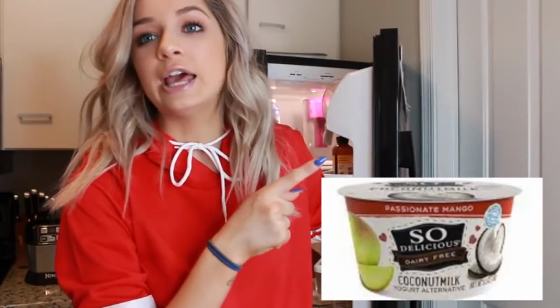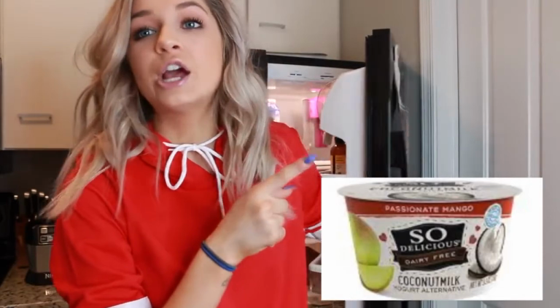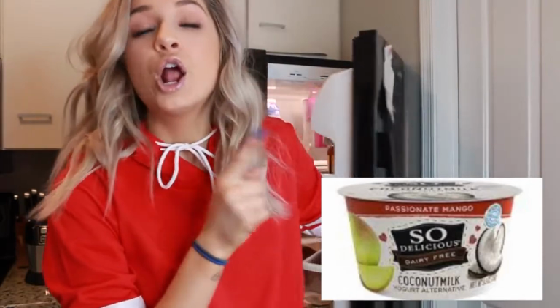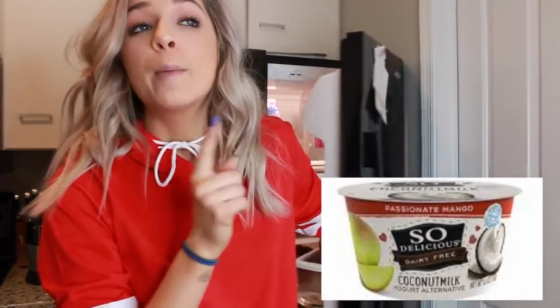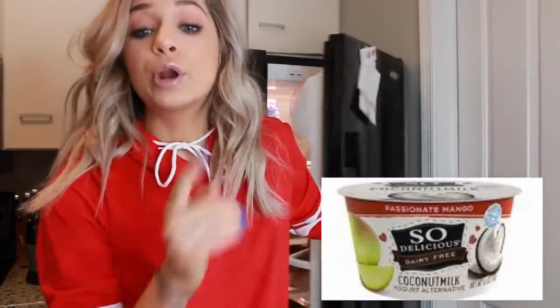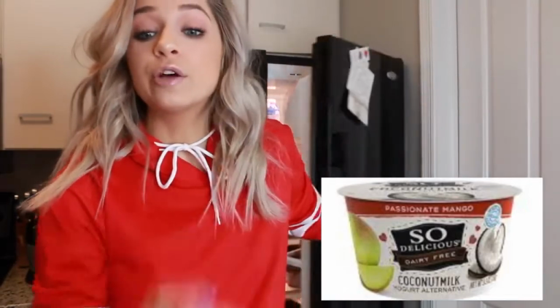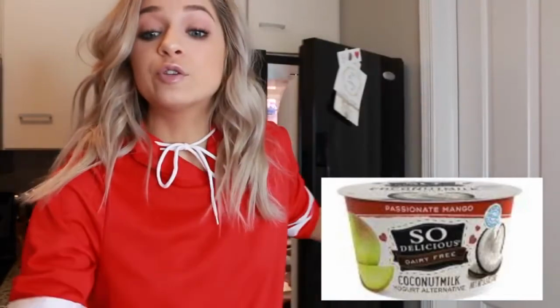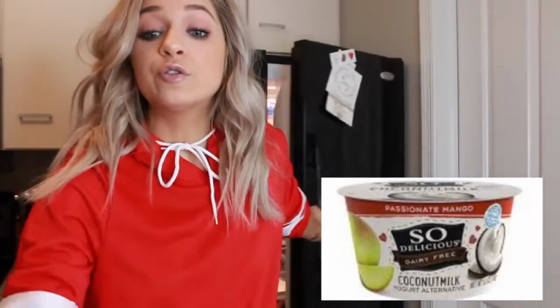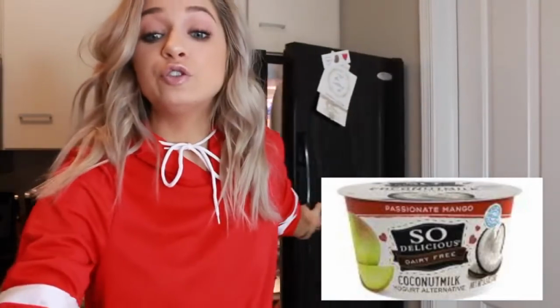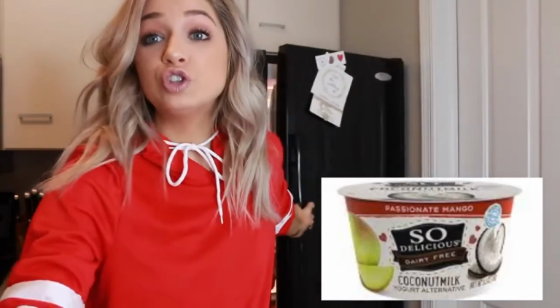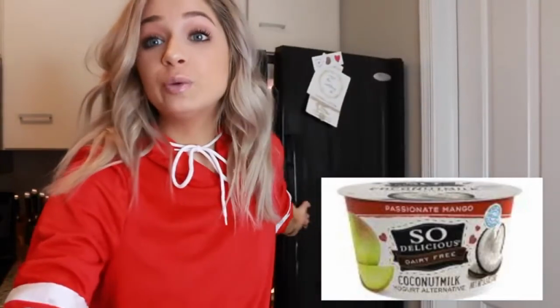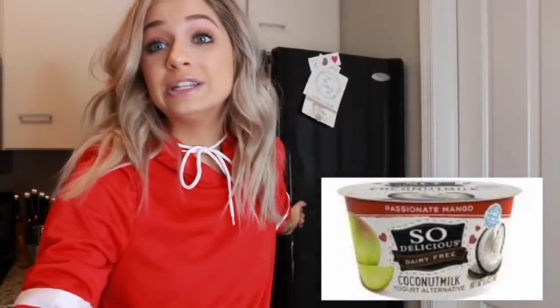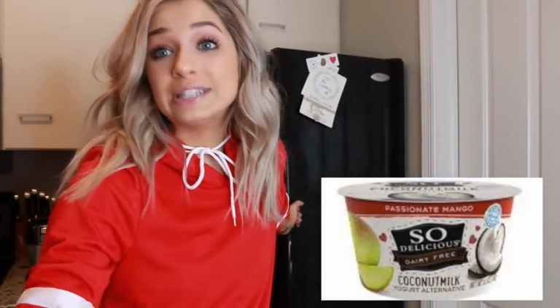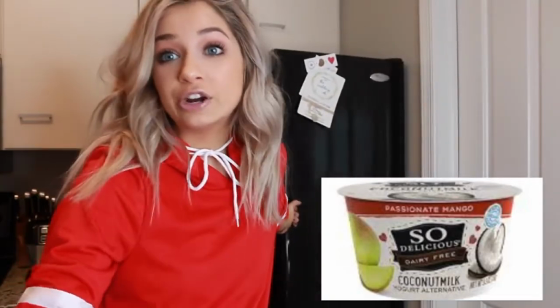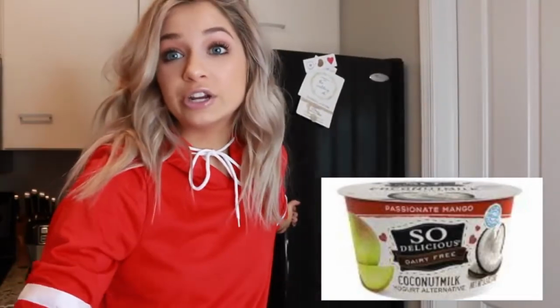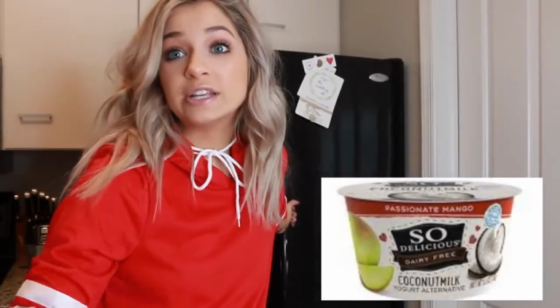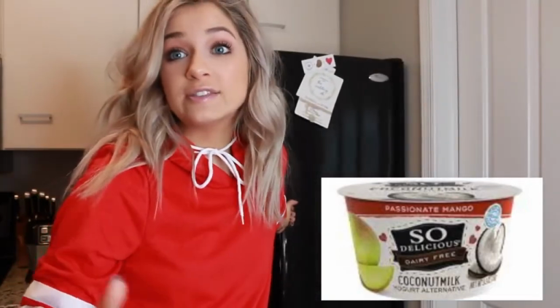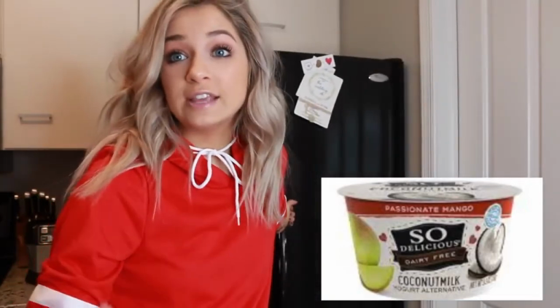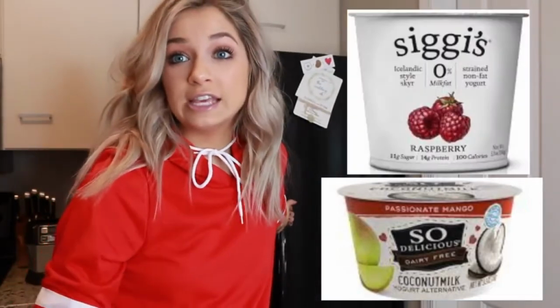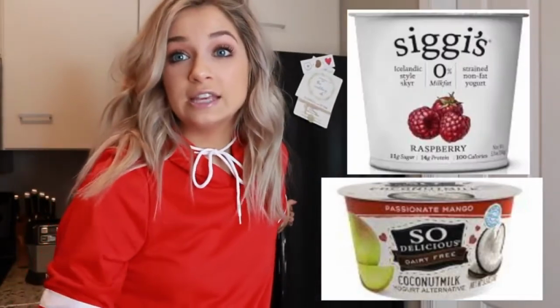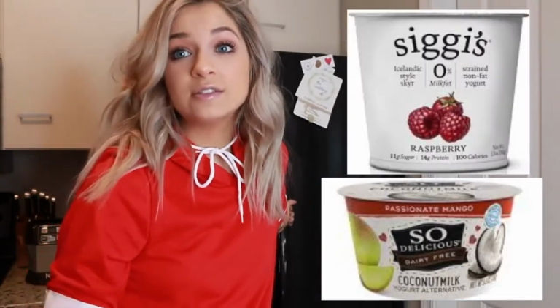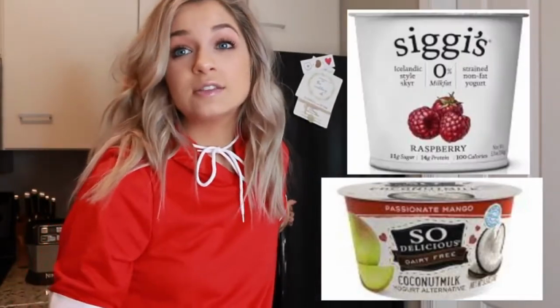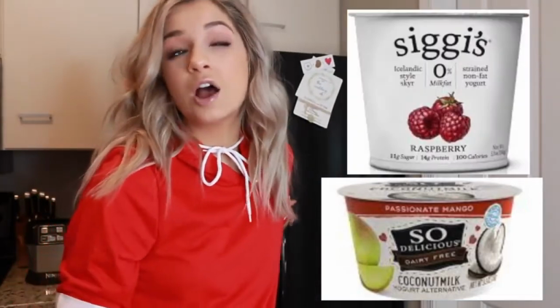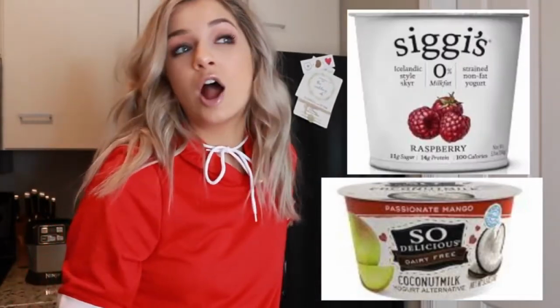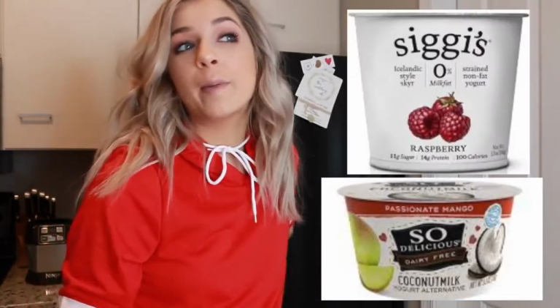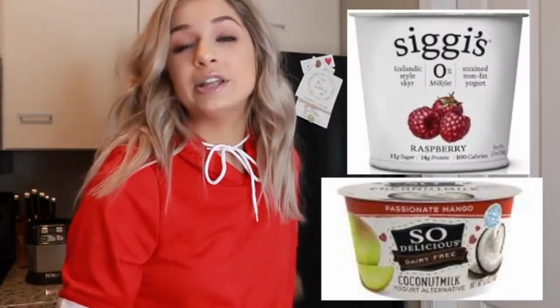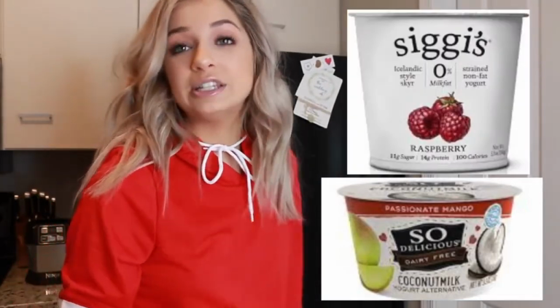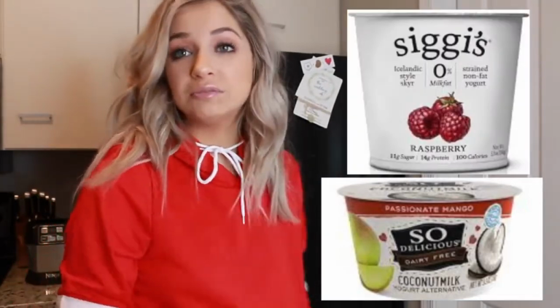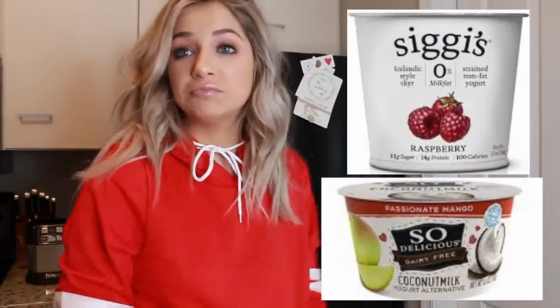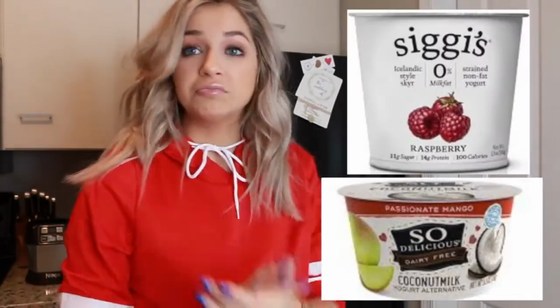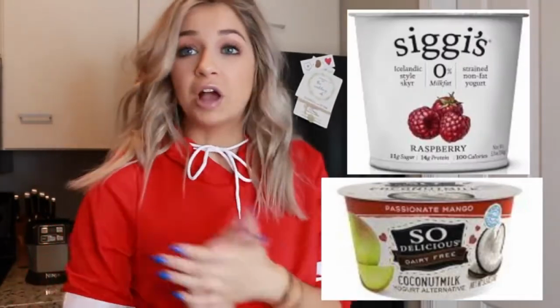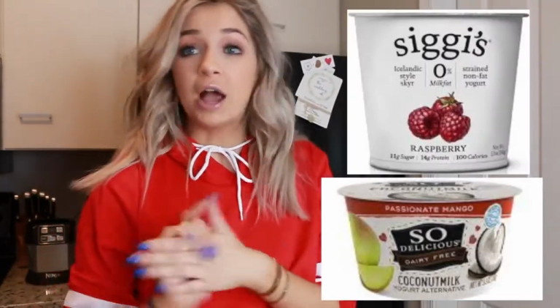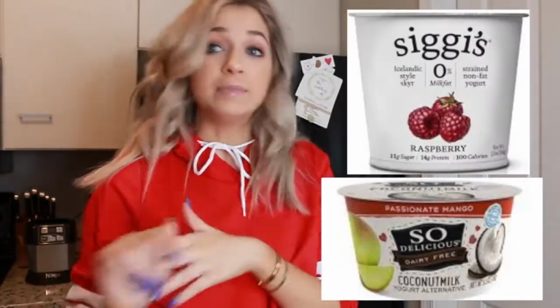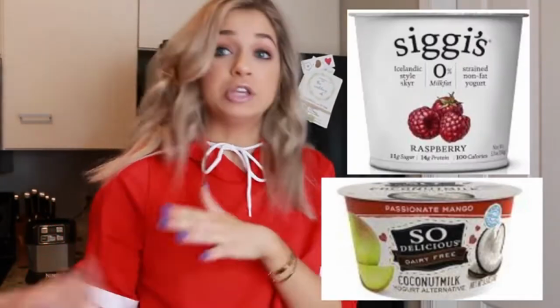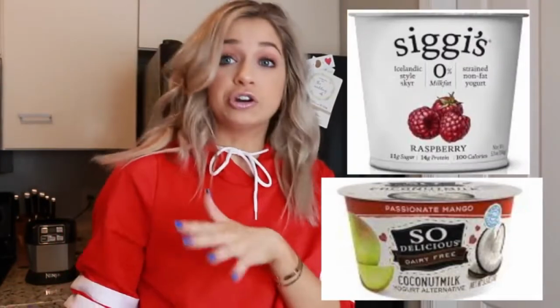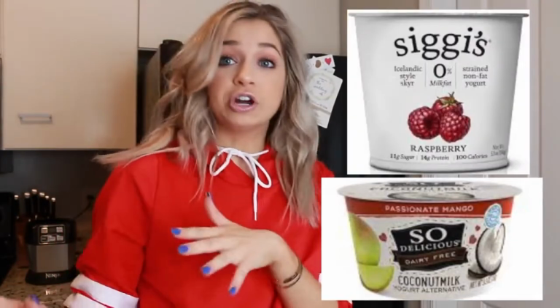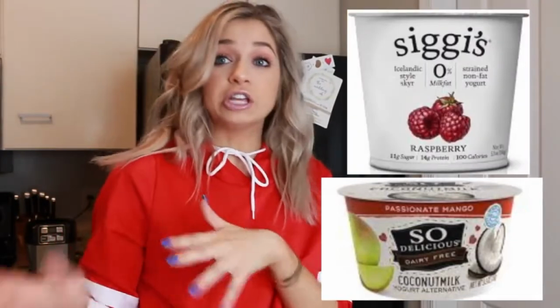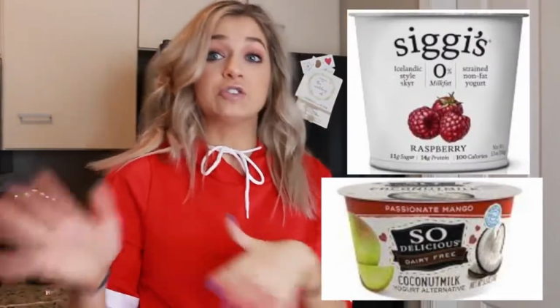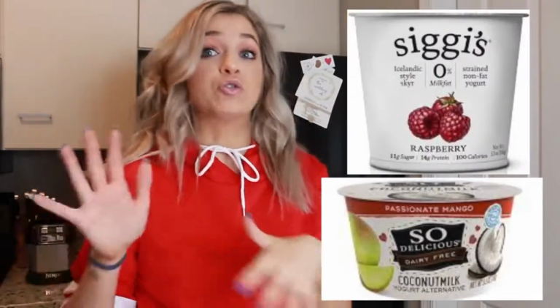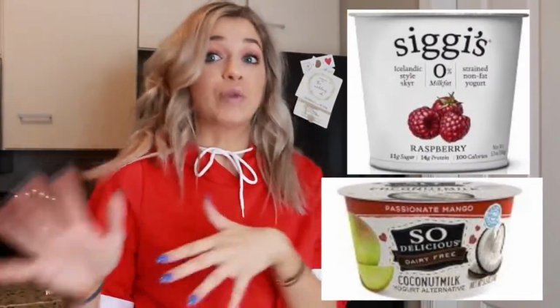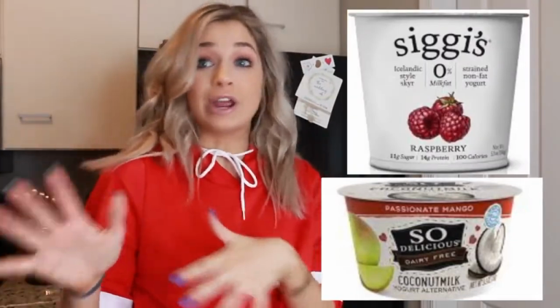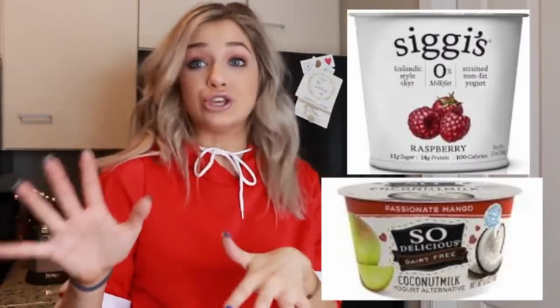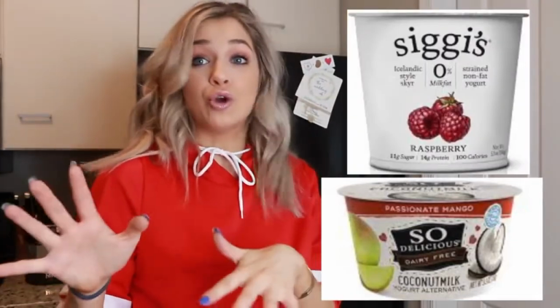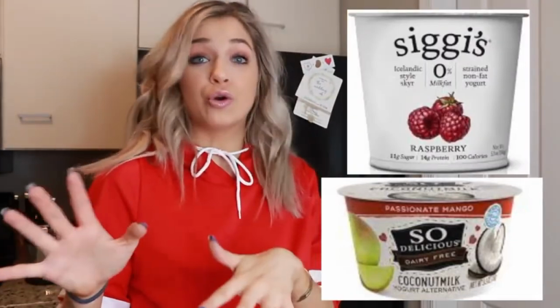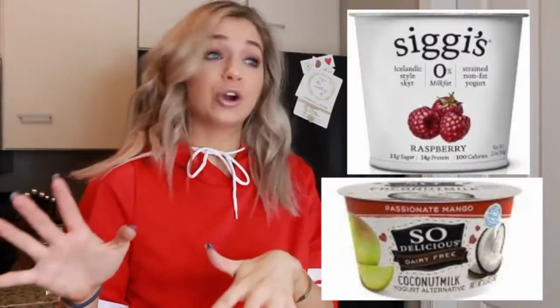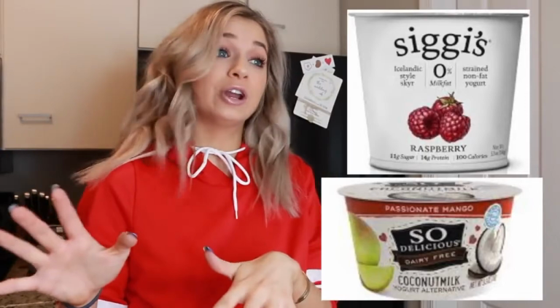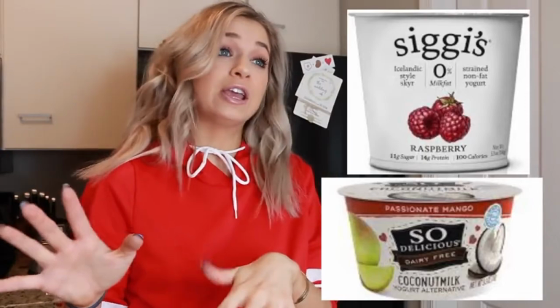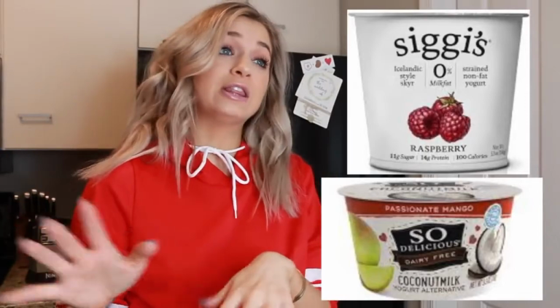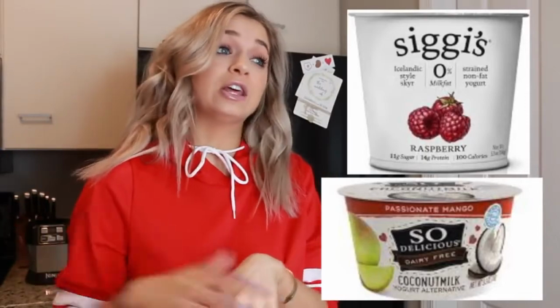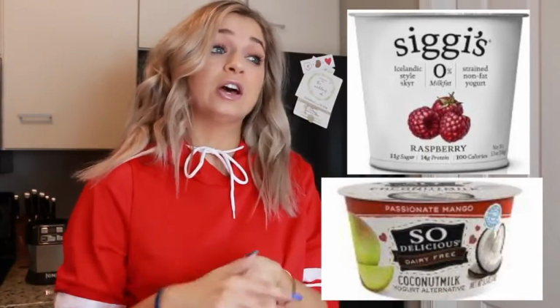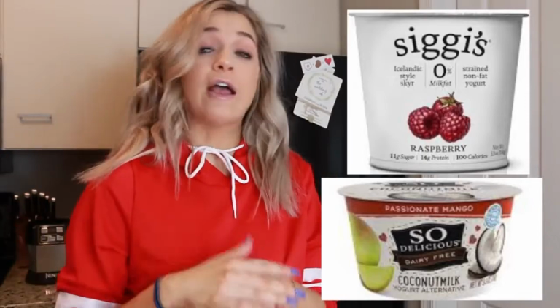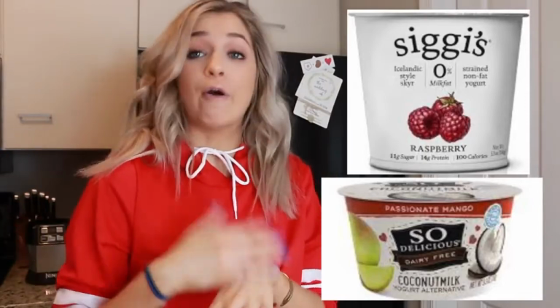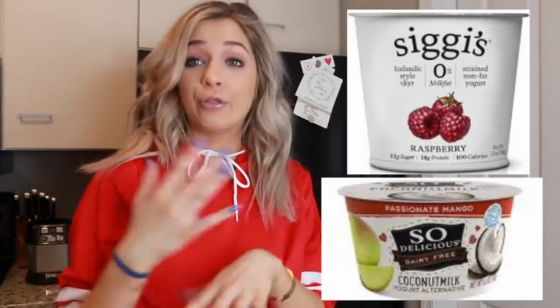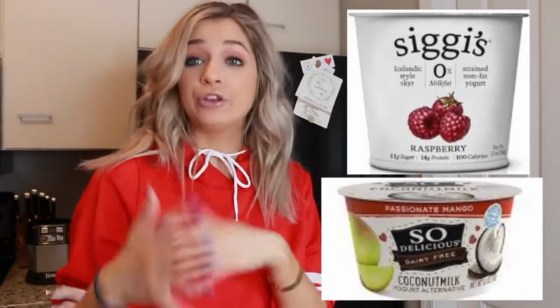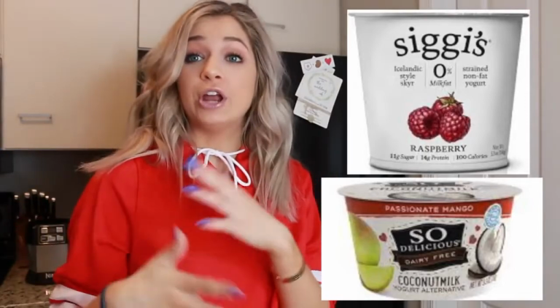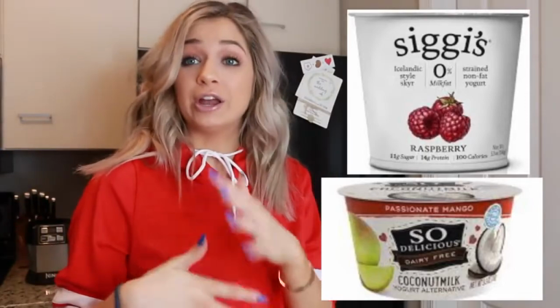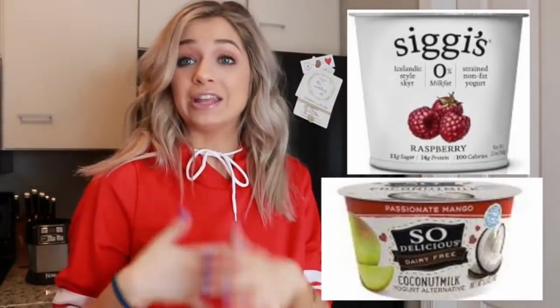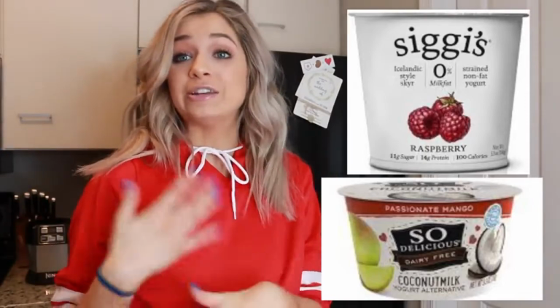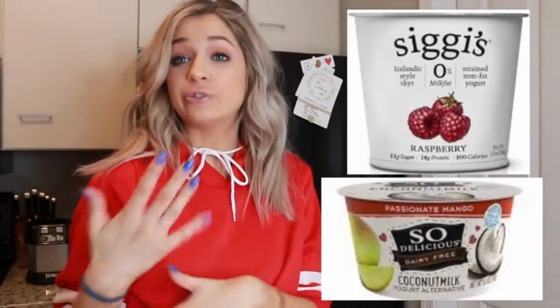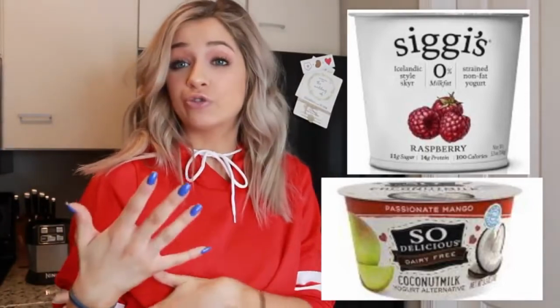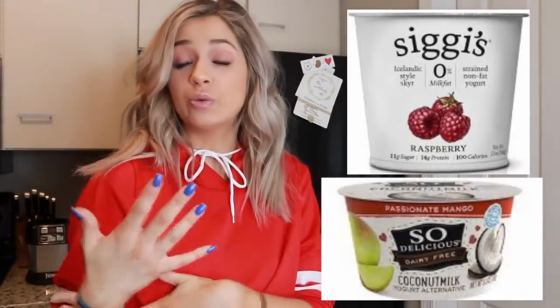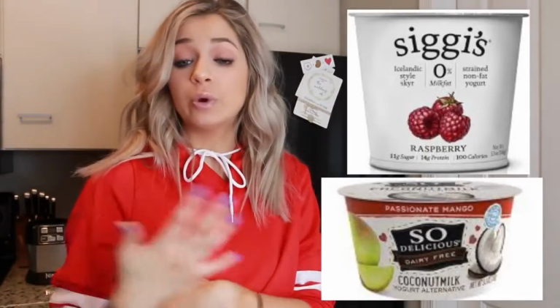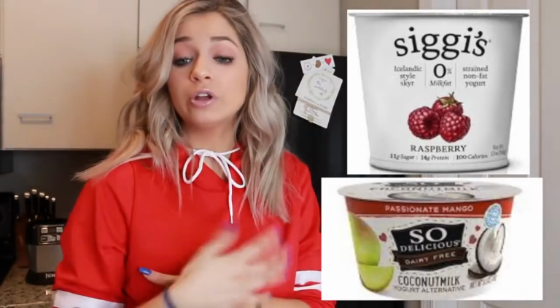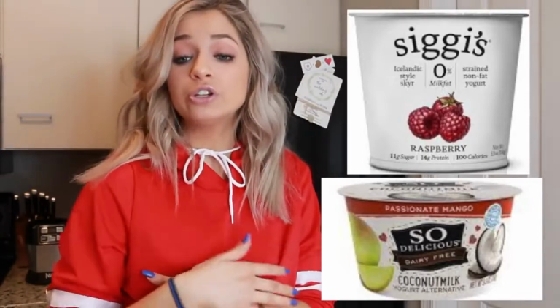I almost forgot — yogurt! If you do eat dairy, Greek yogurt is considered great in the health world.